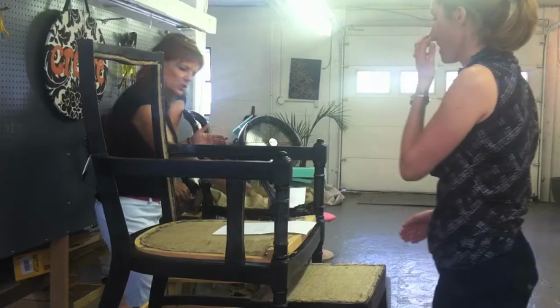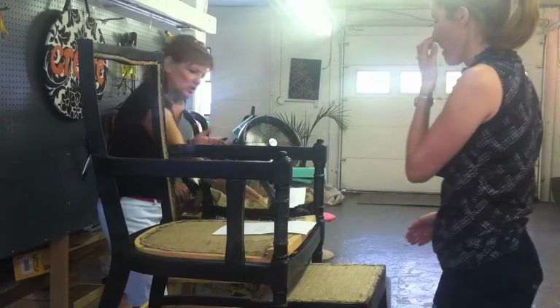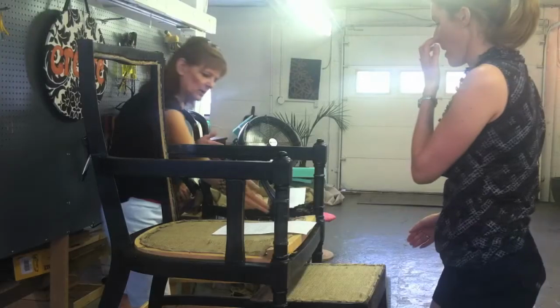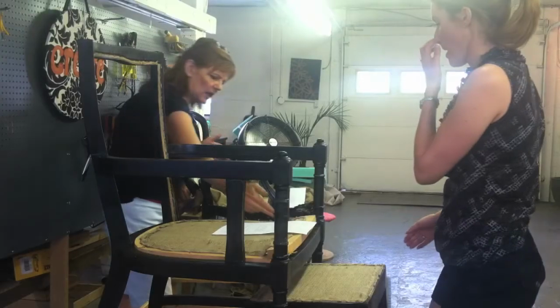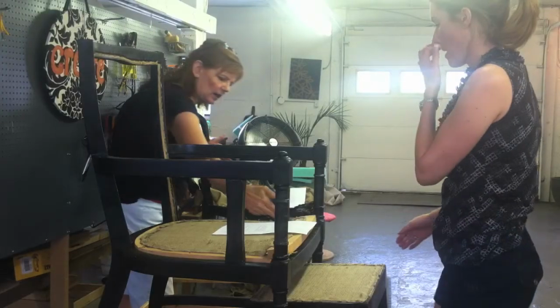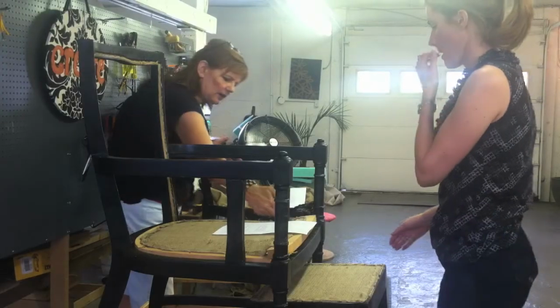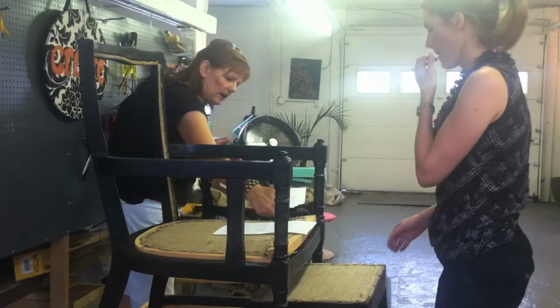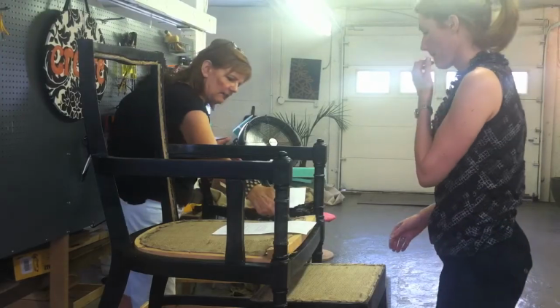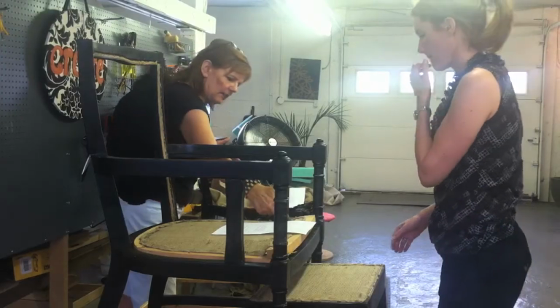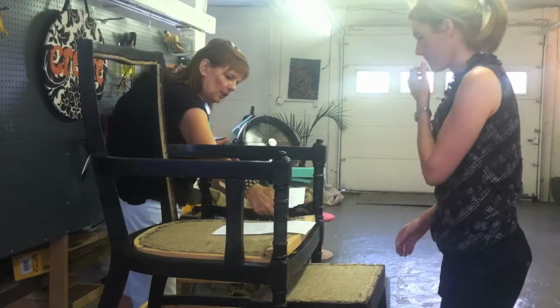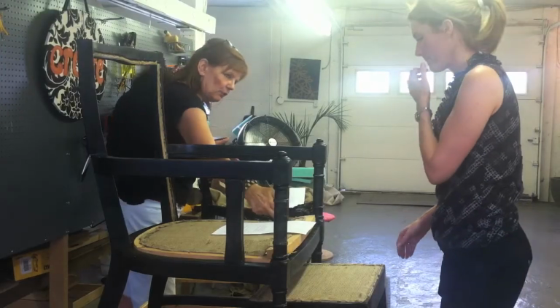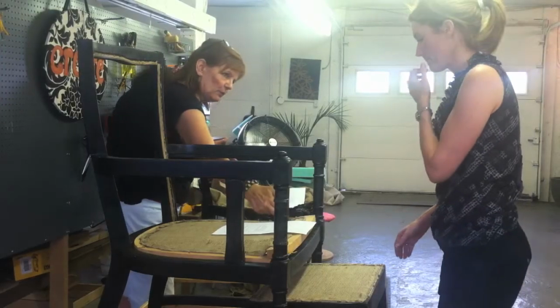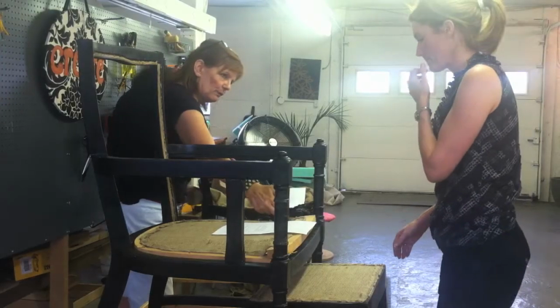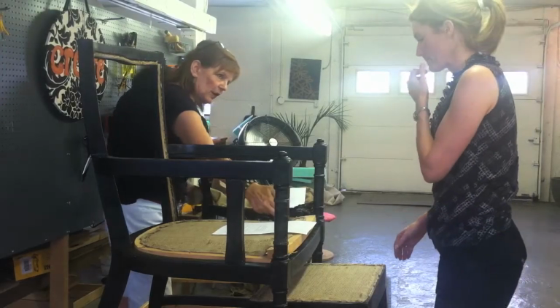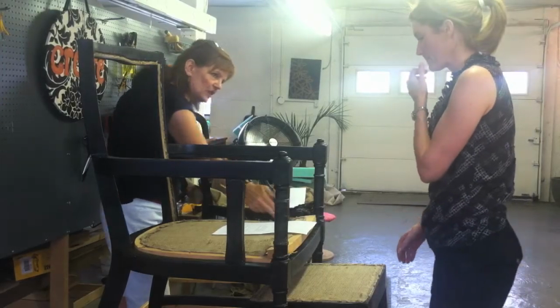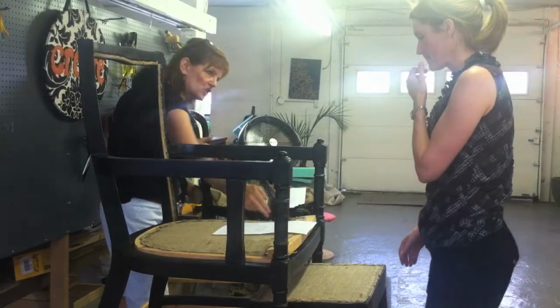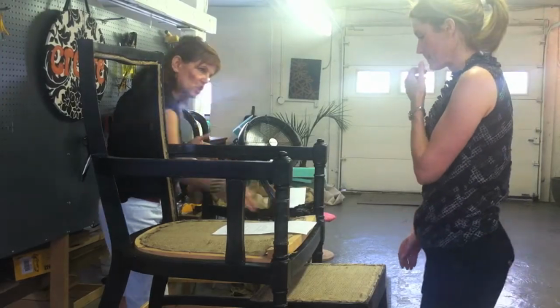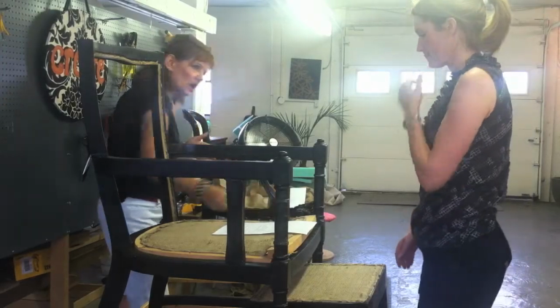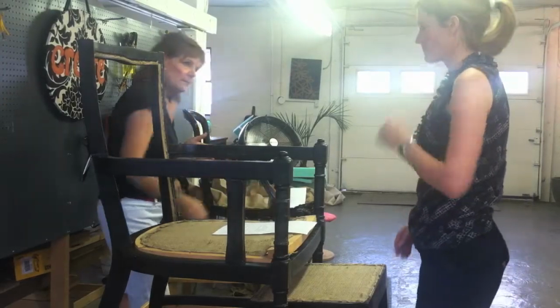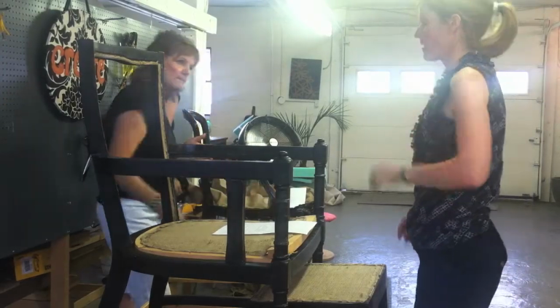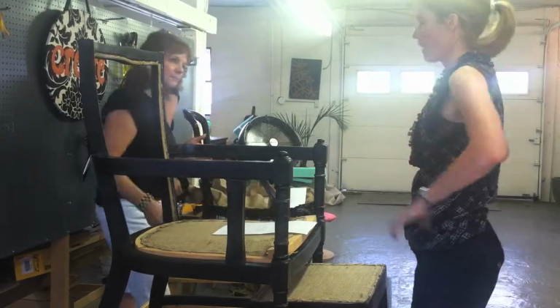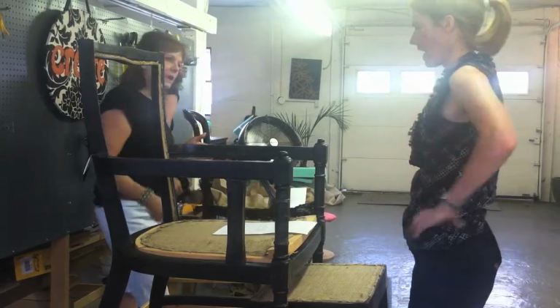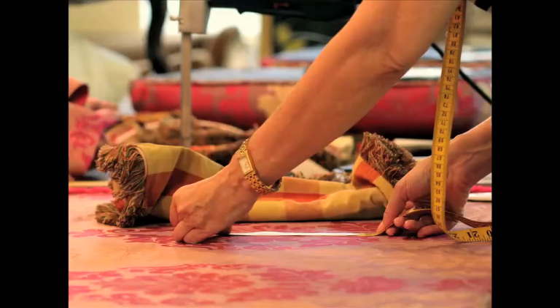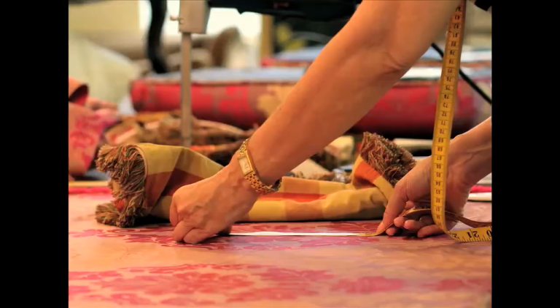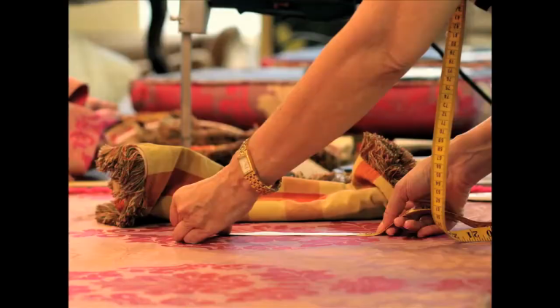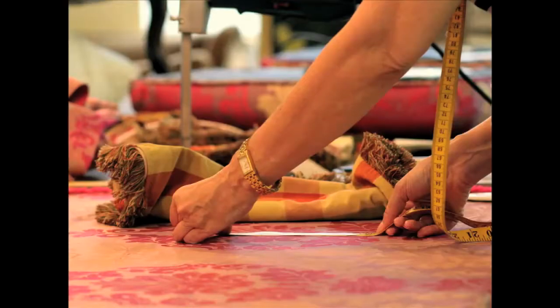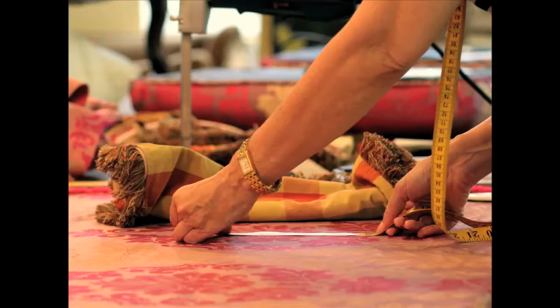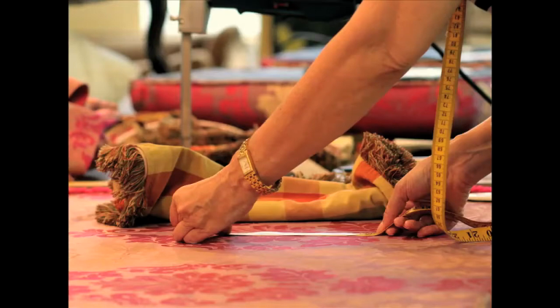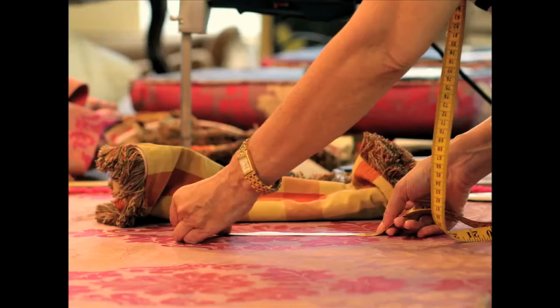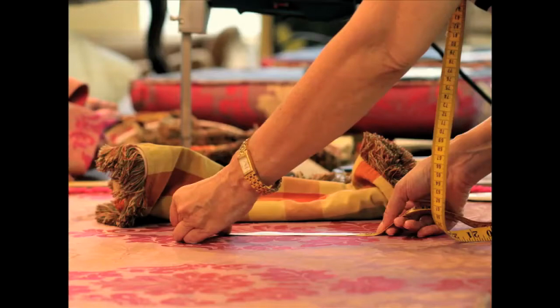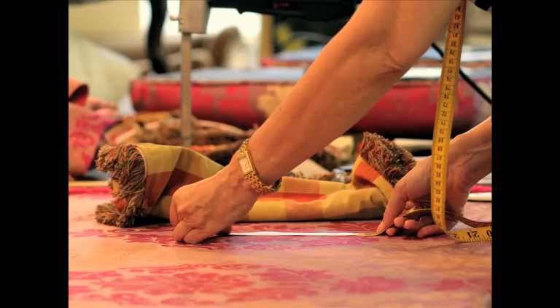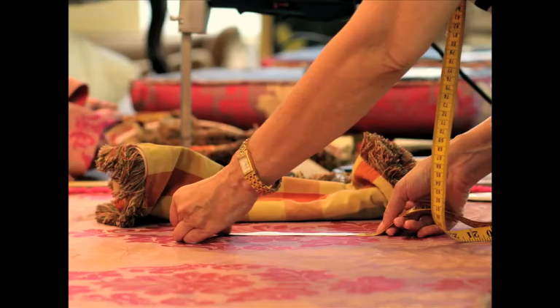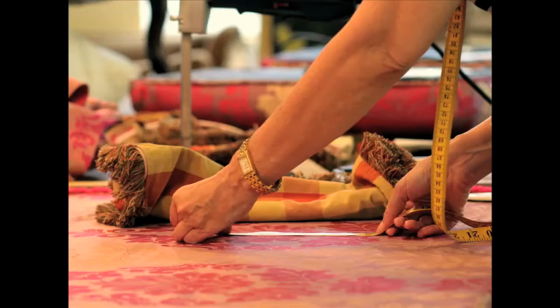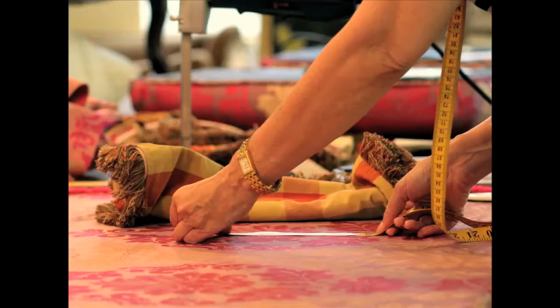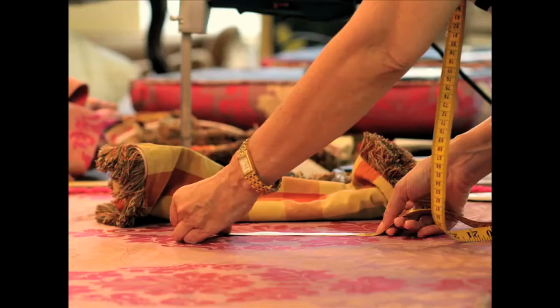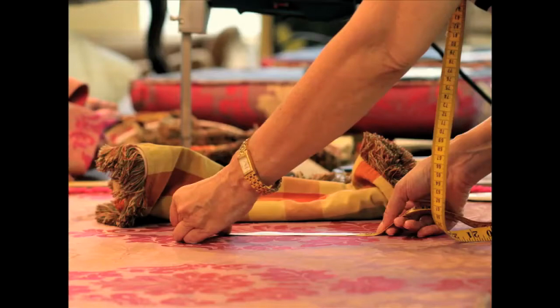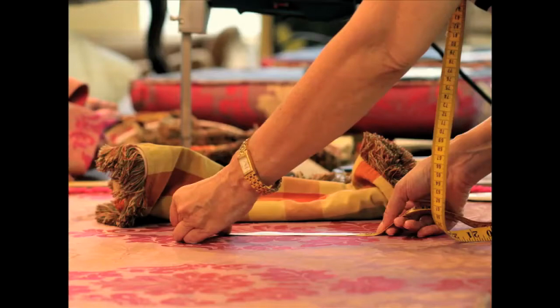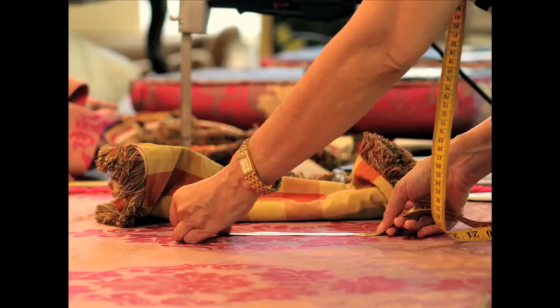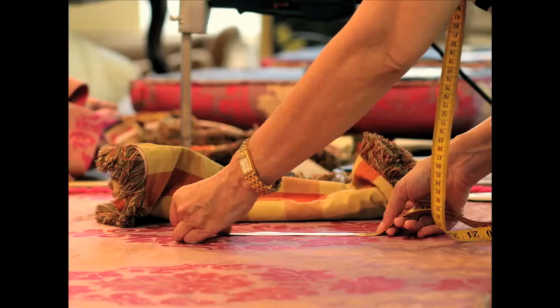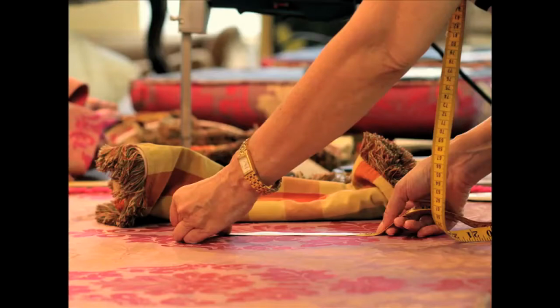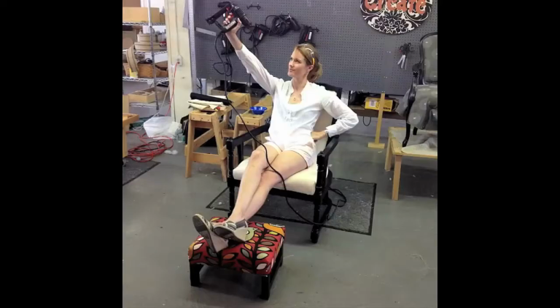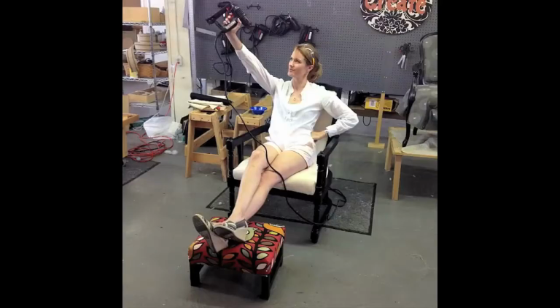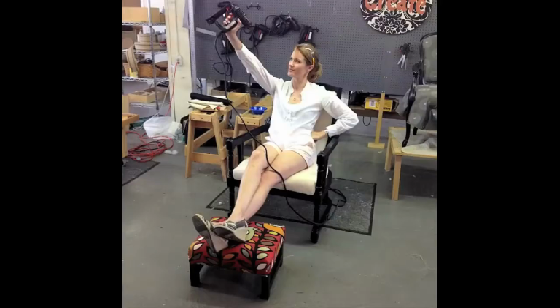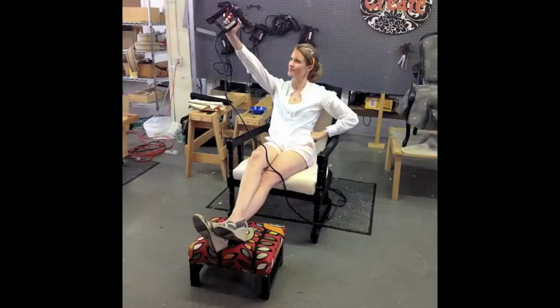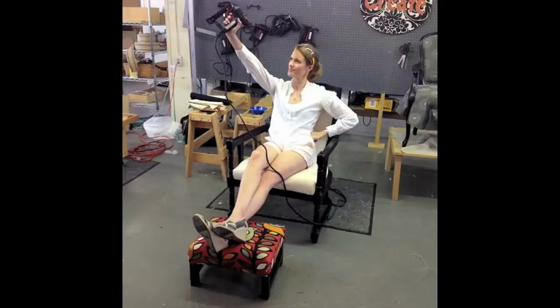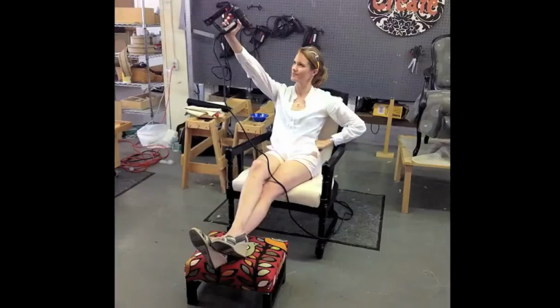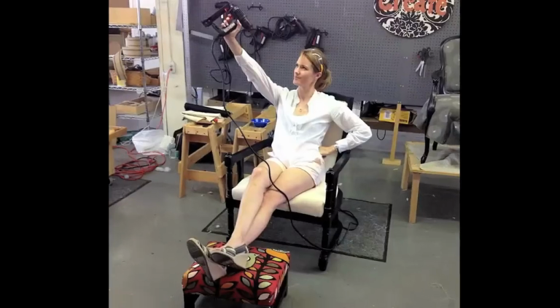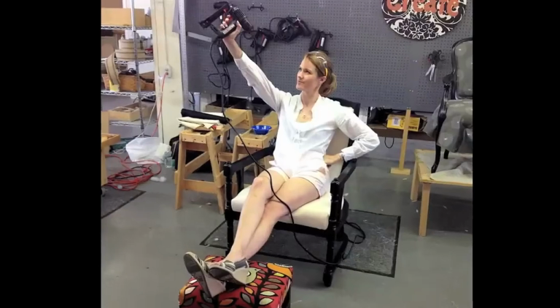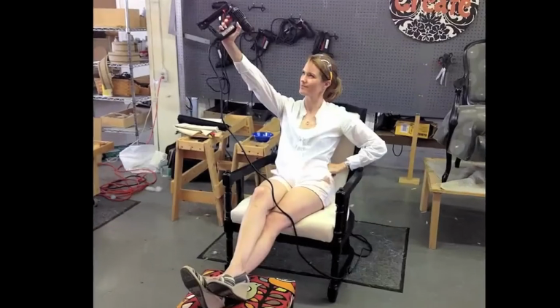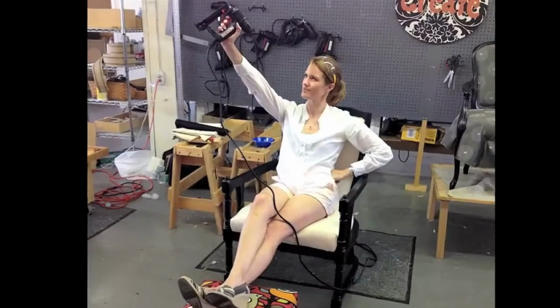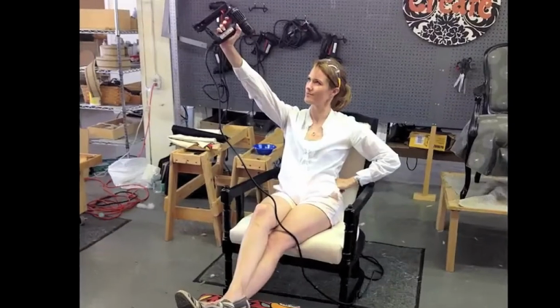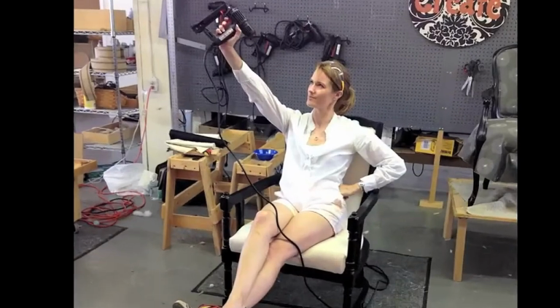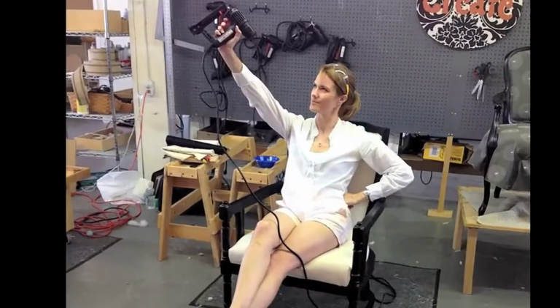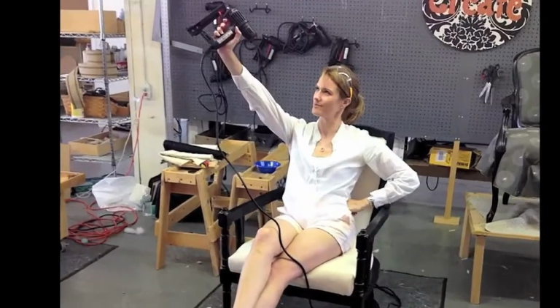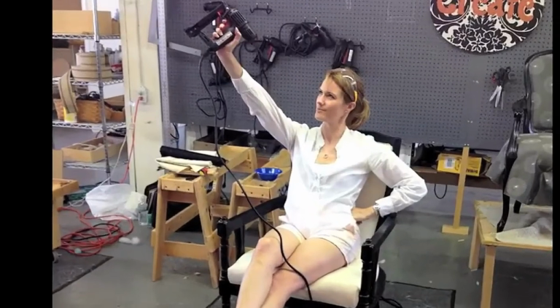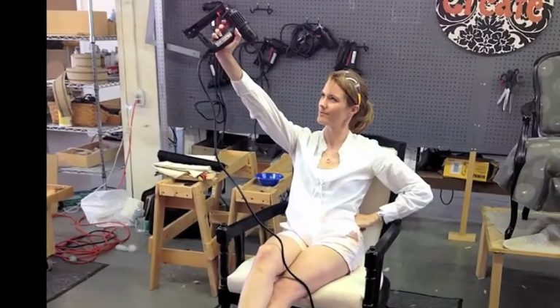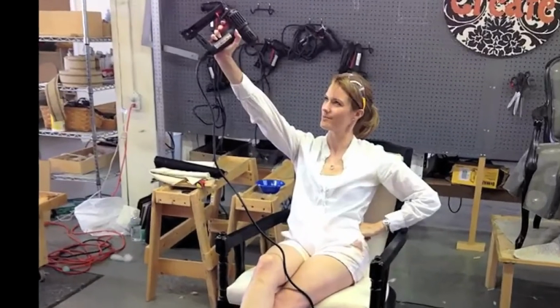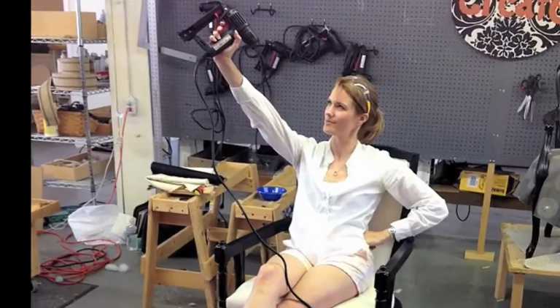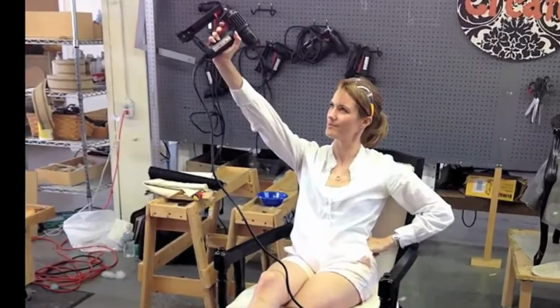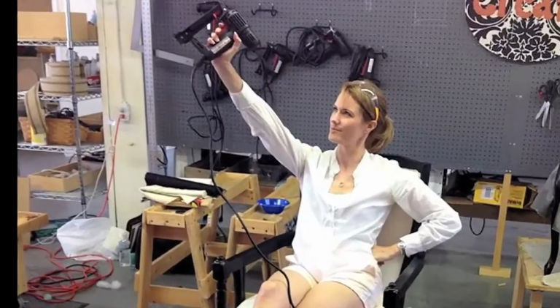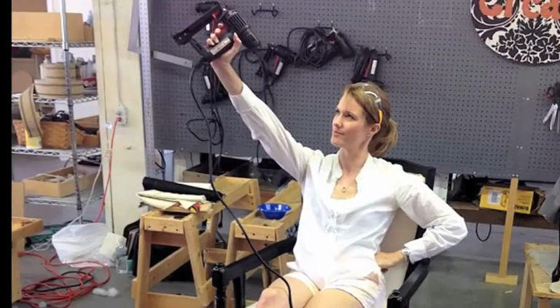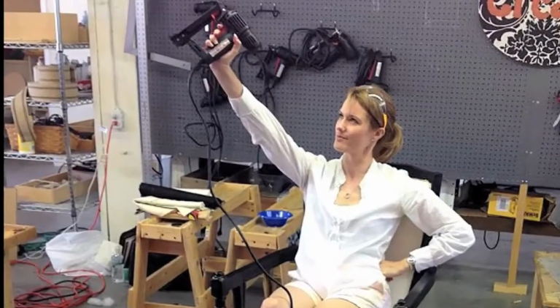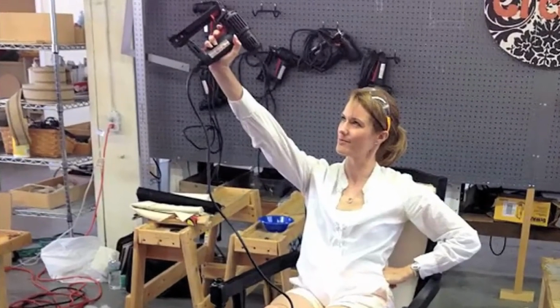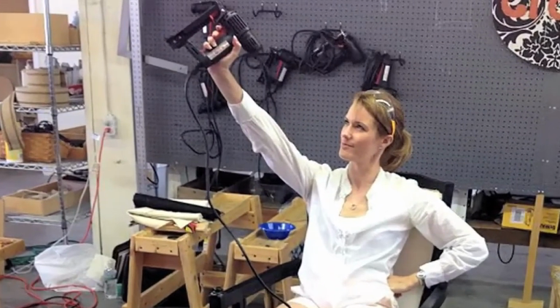Need more information? Go to modhomeac.com to find out when the next upholstery boot camp takes place, and get all the details.